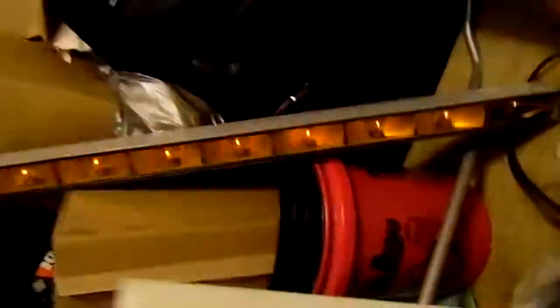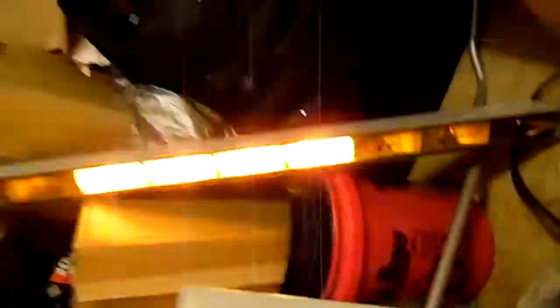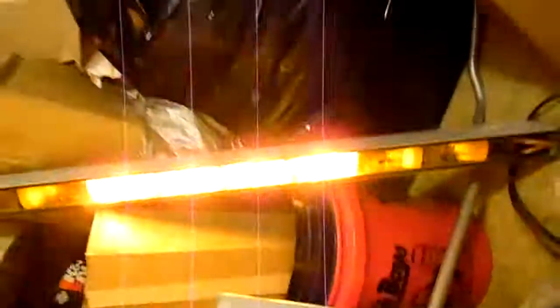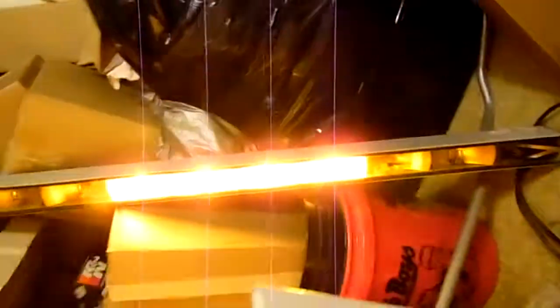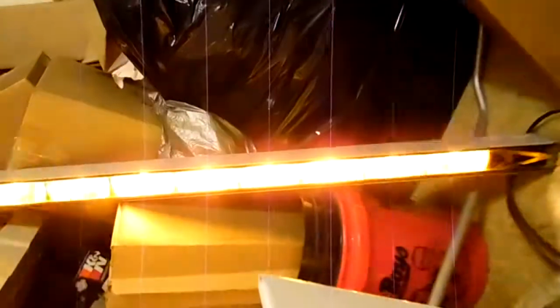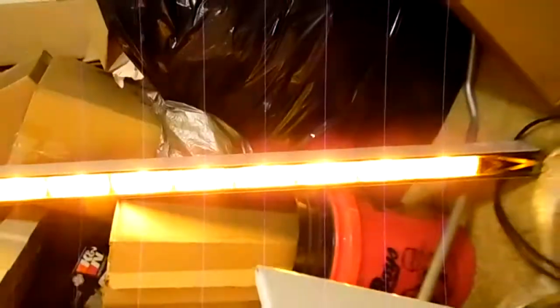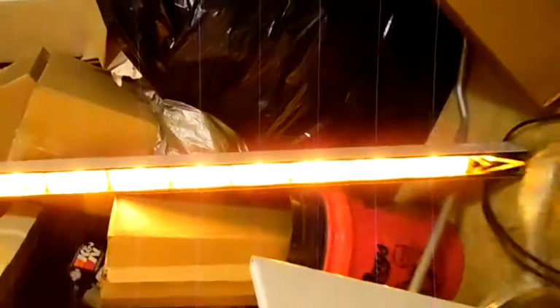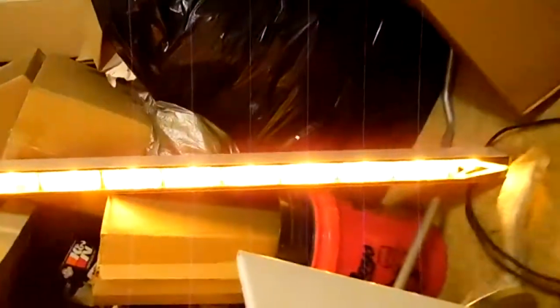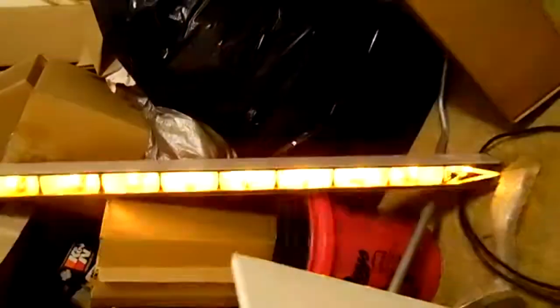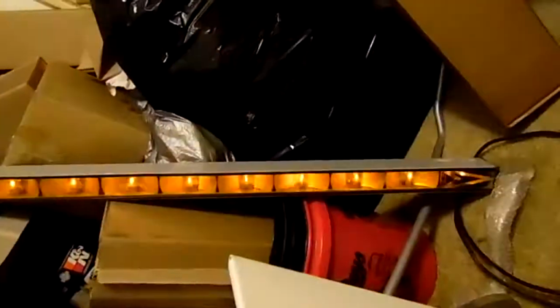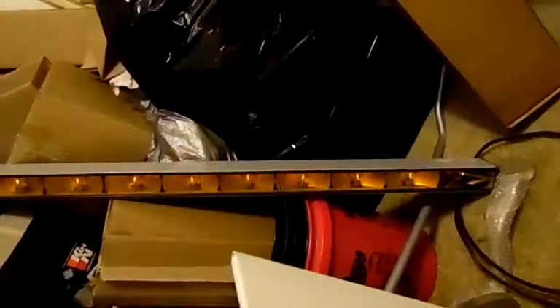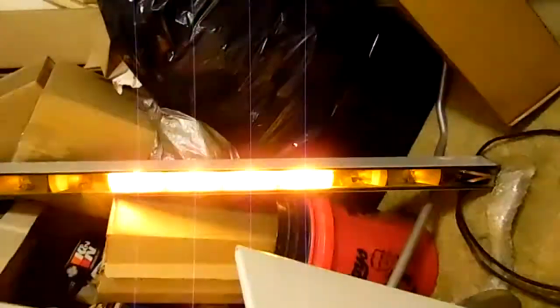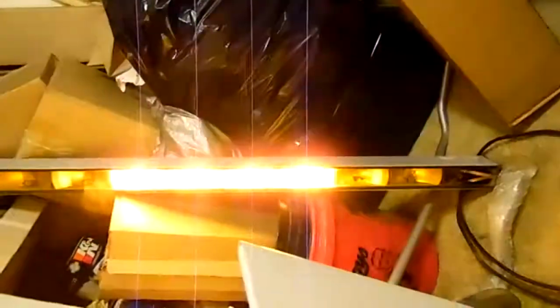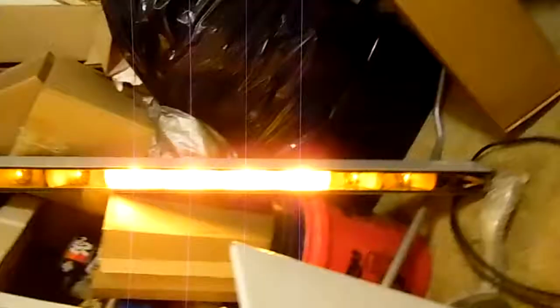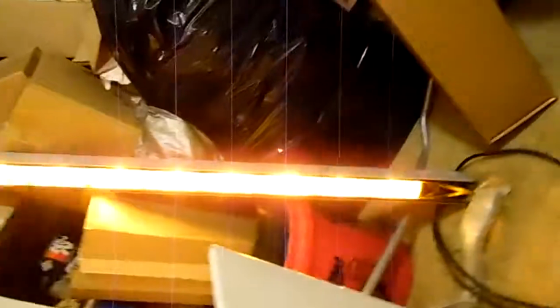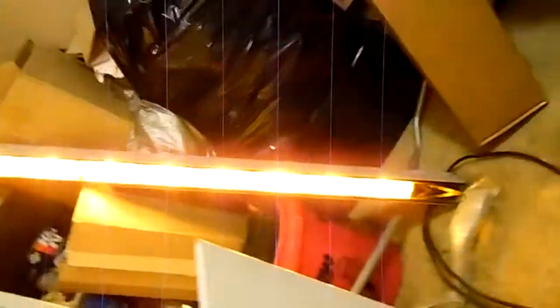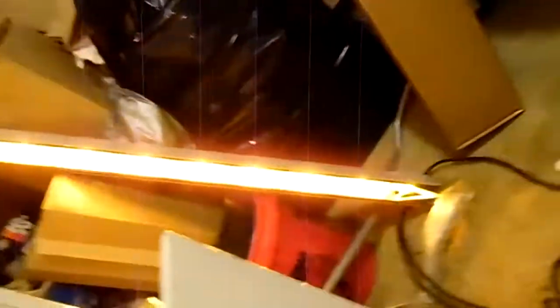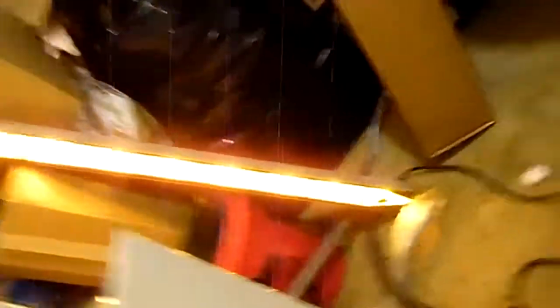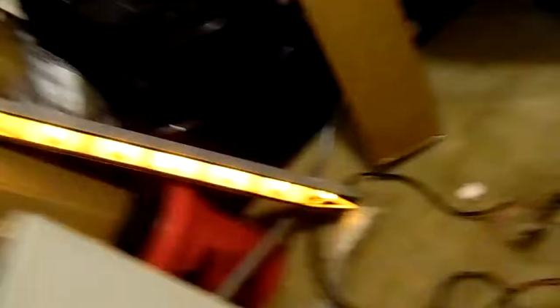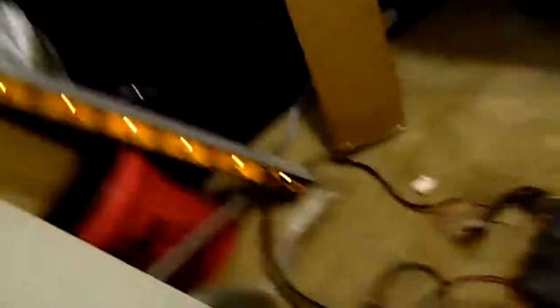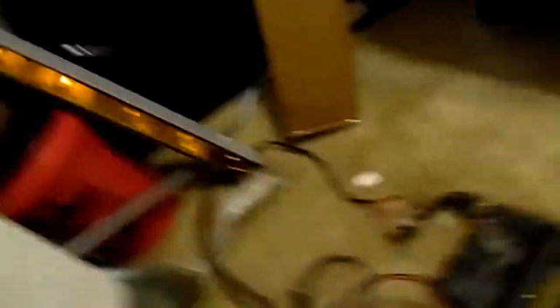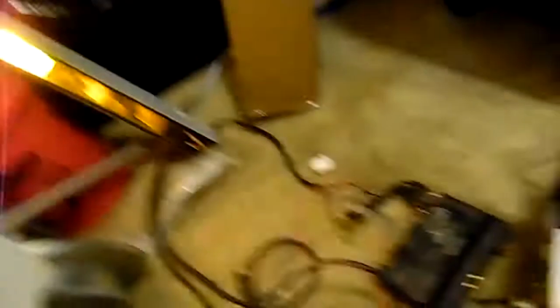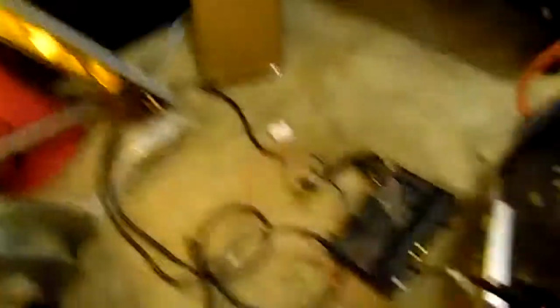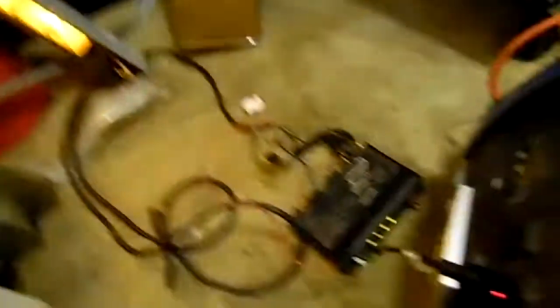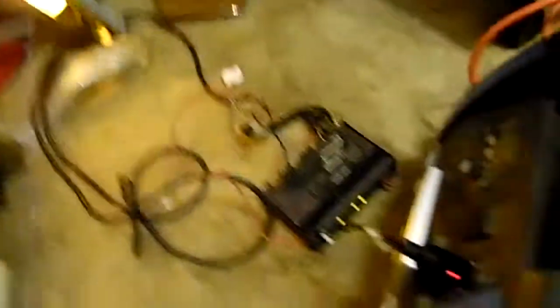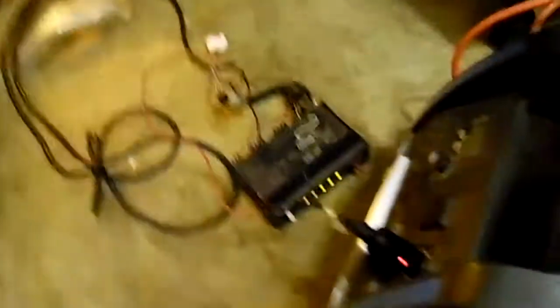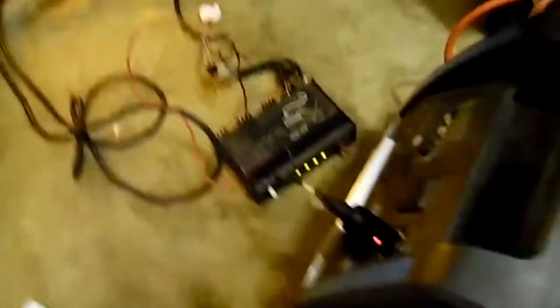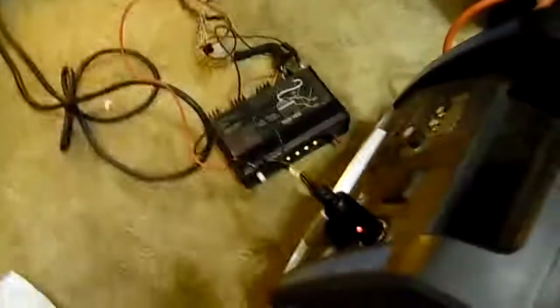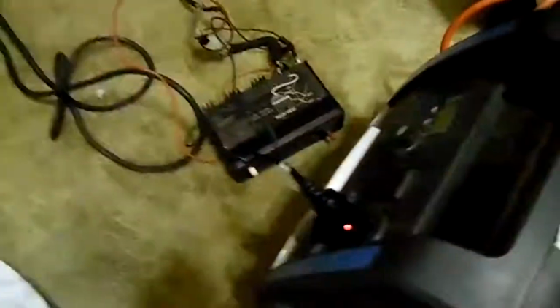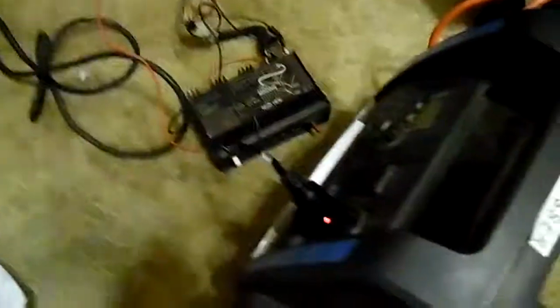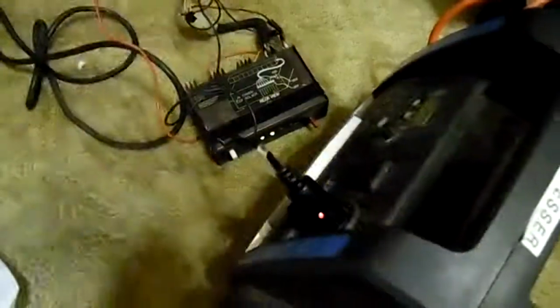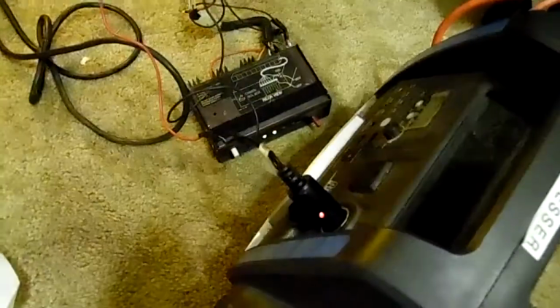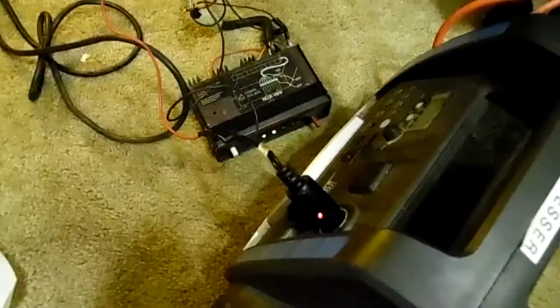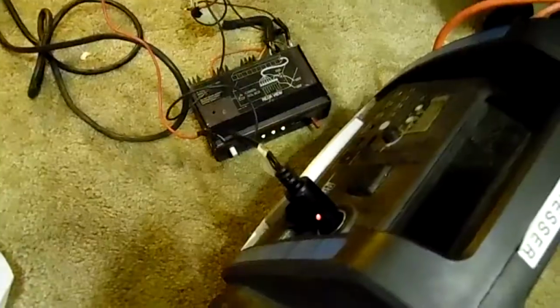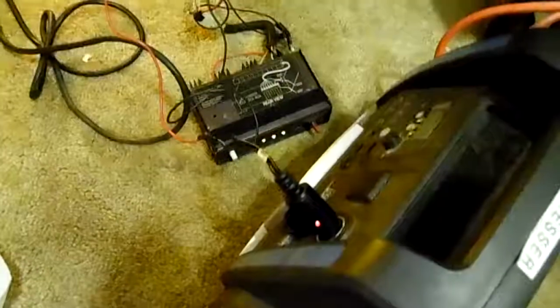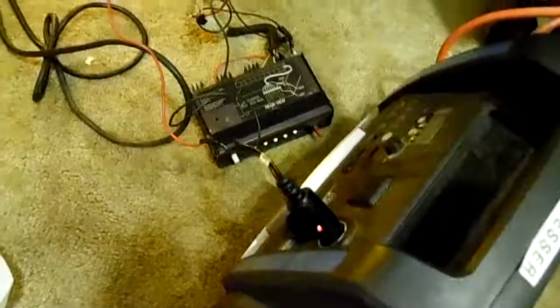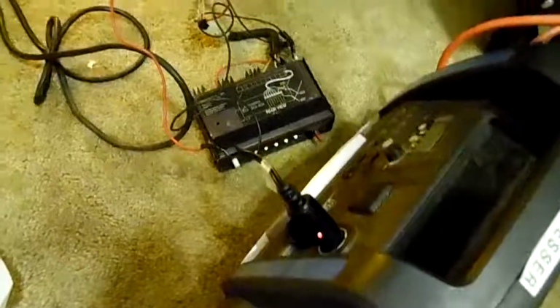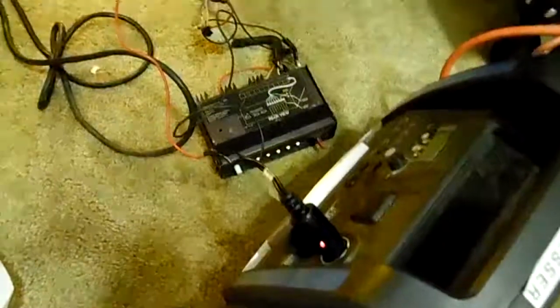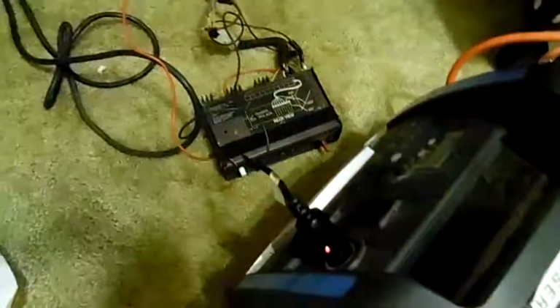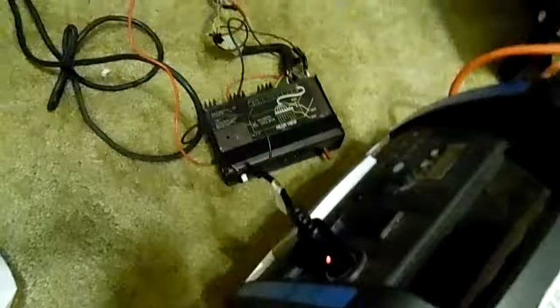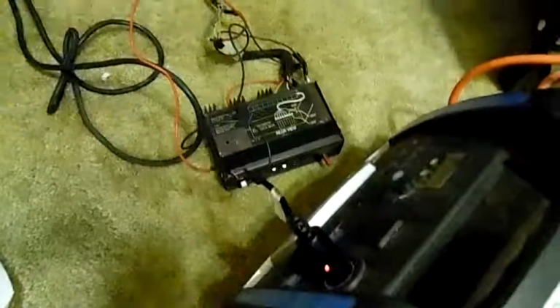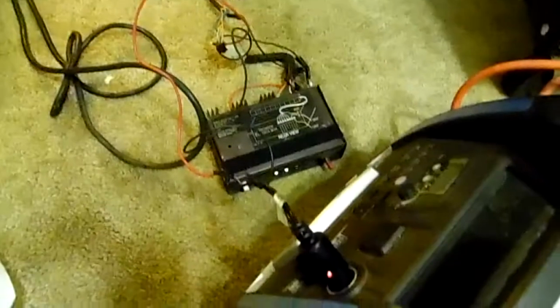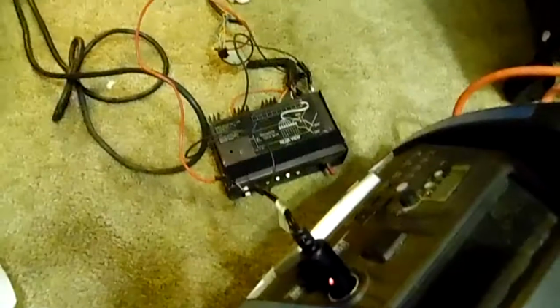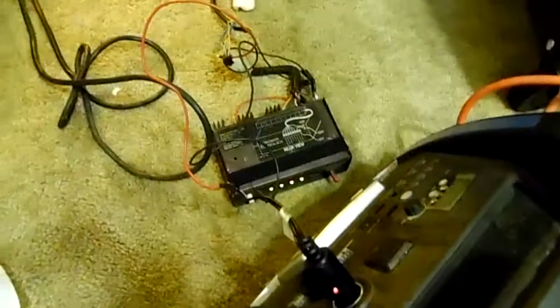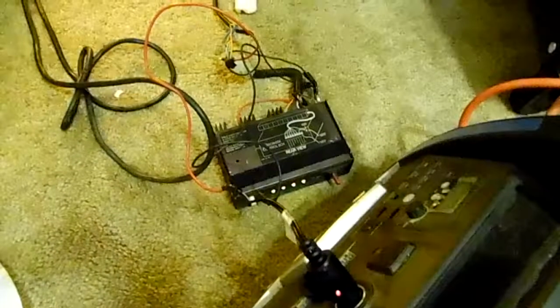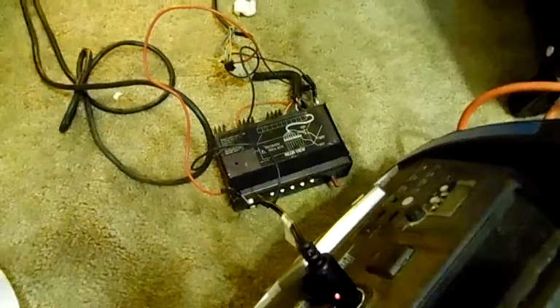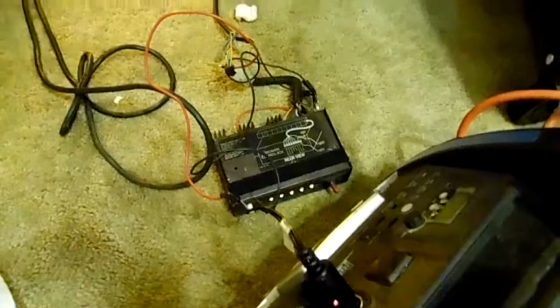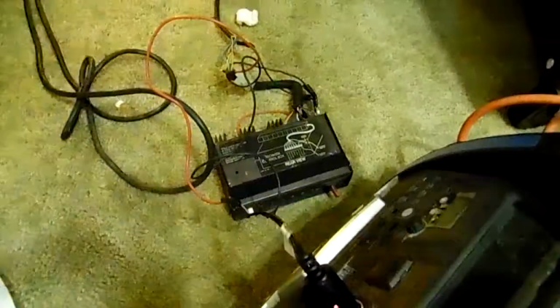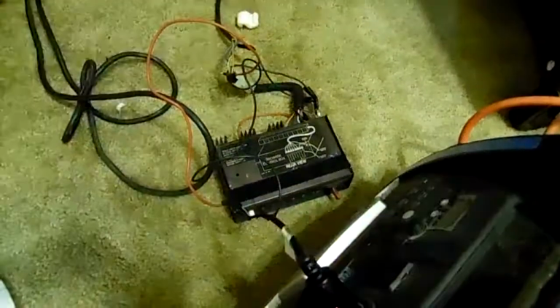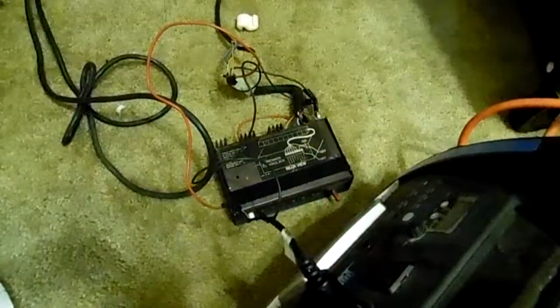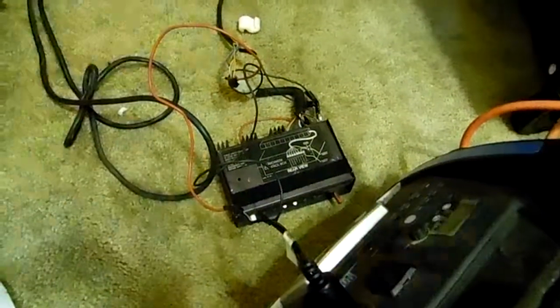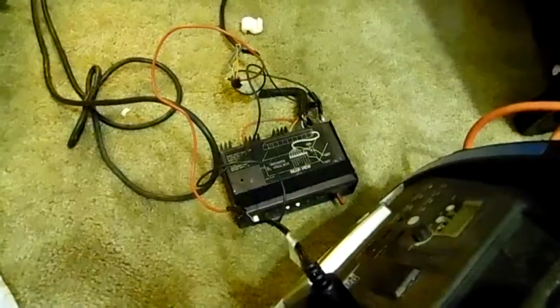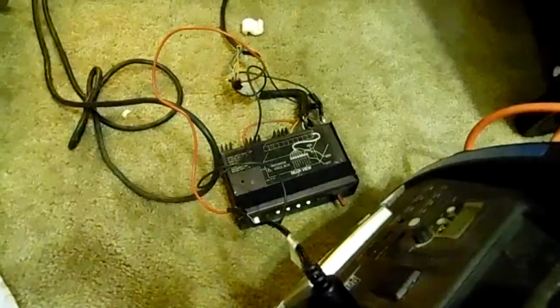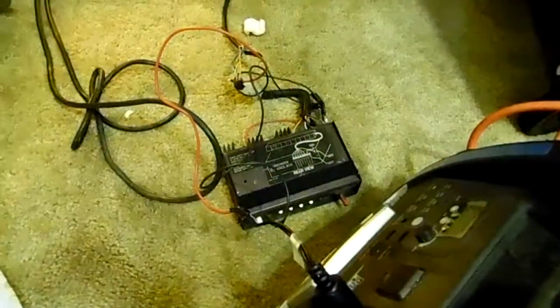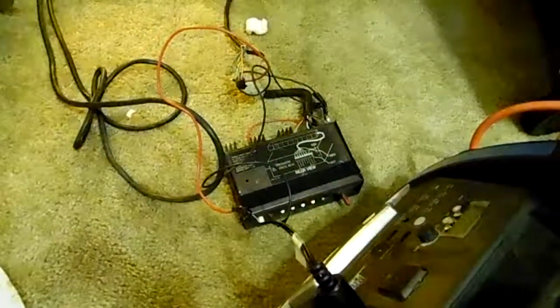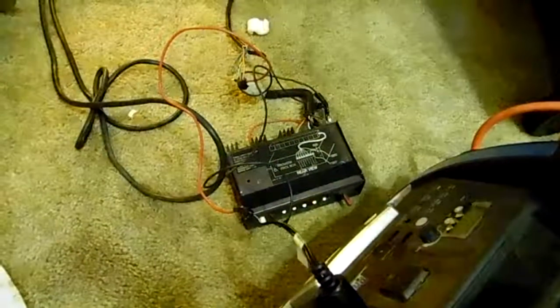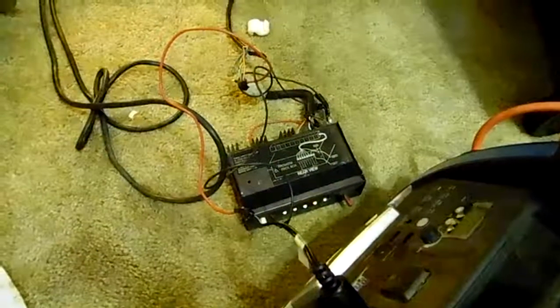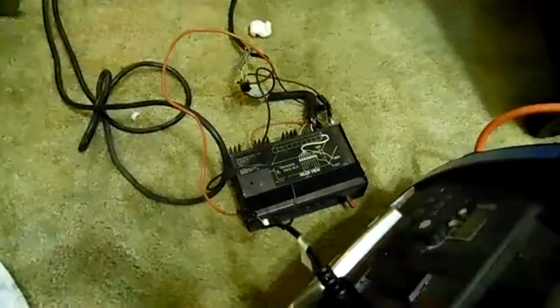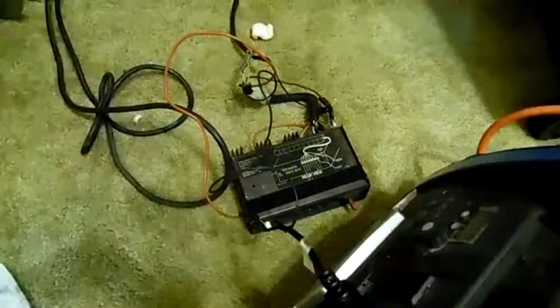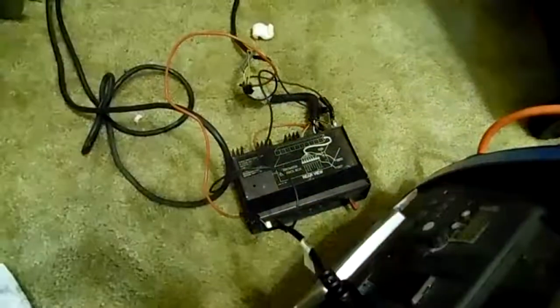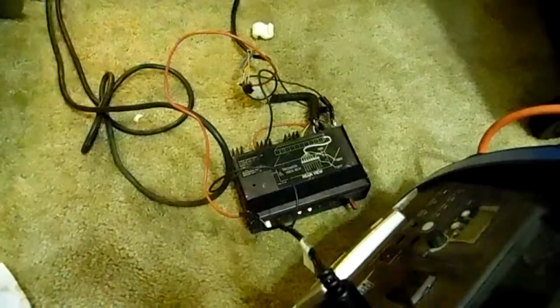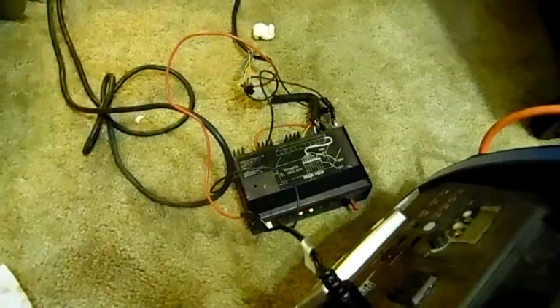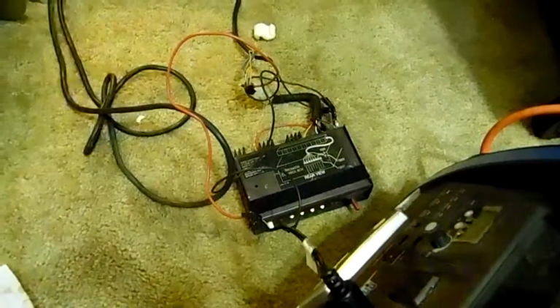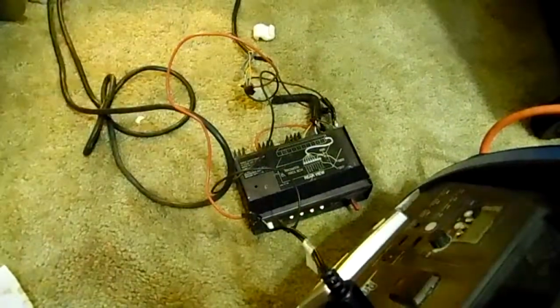This is a nice light bar. There's the controller, and of course you're going to have to wire it up yourself.